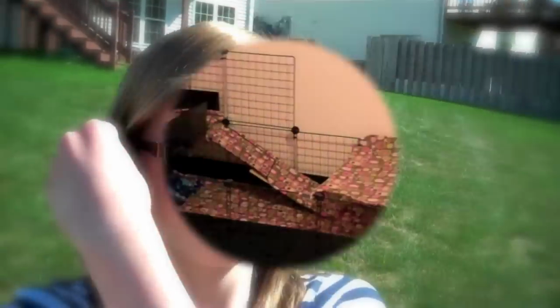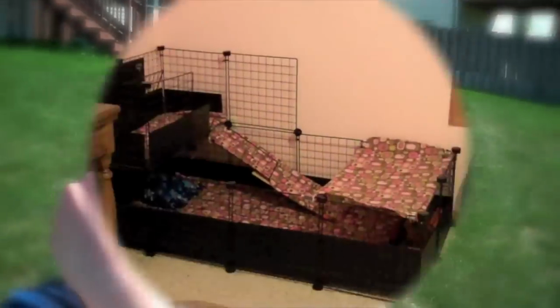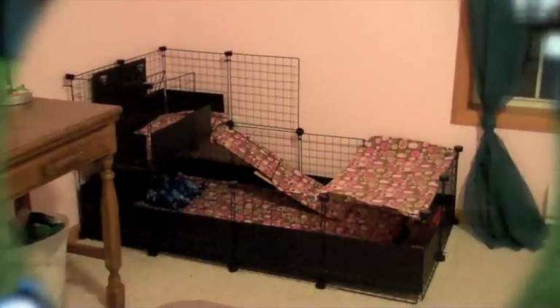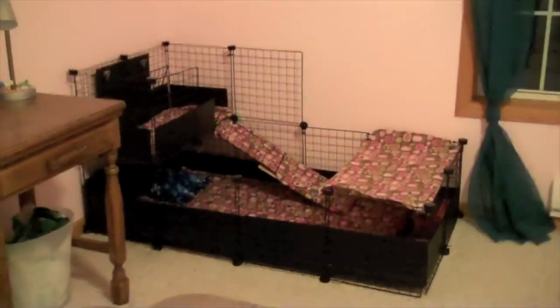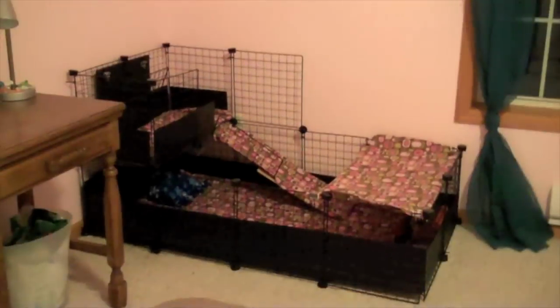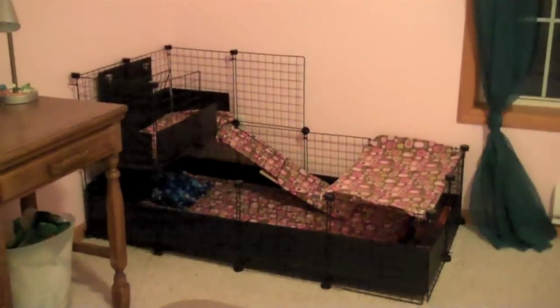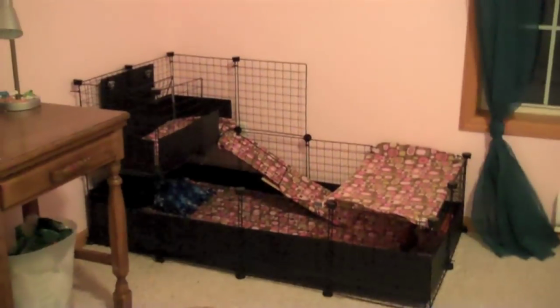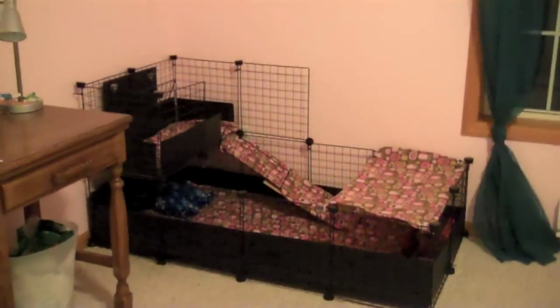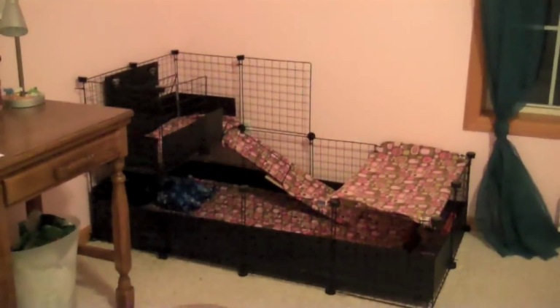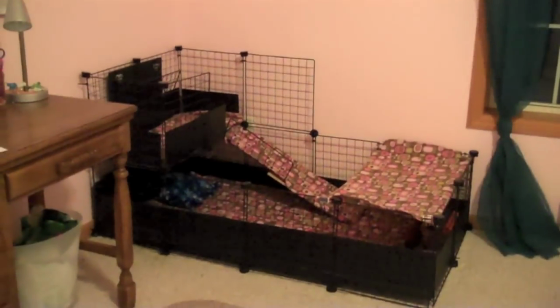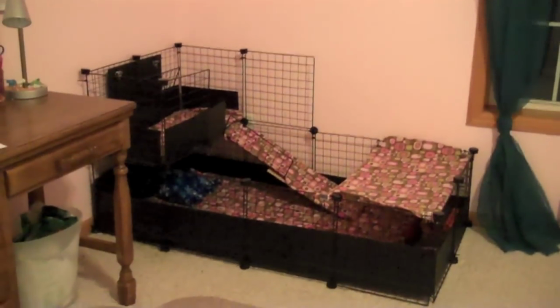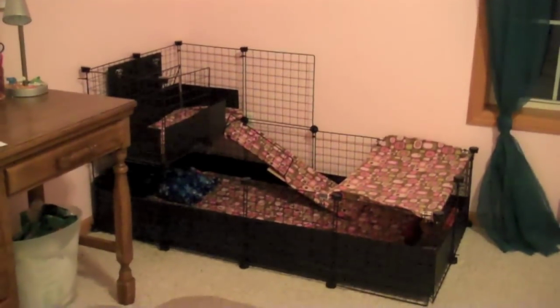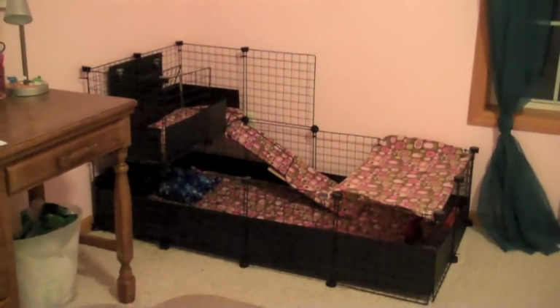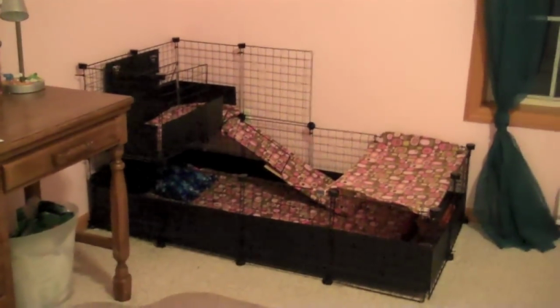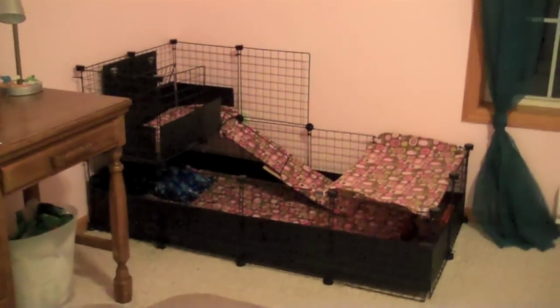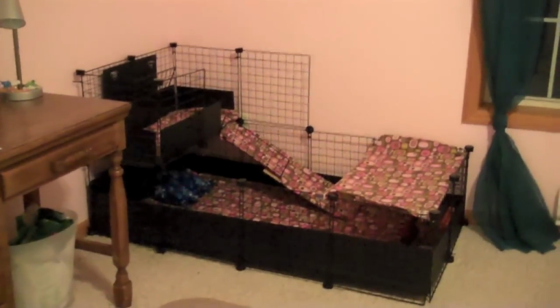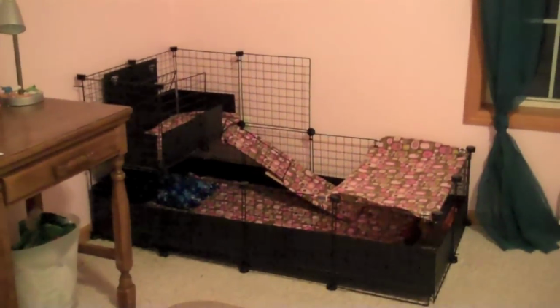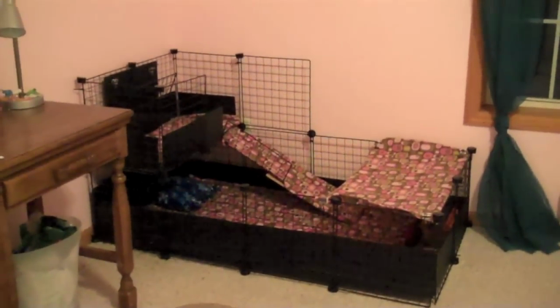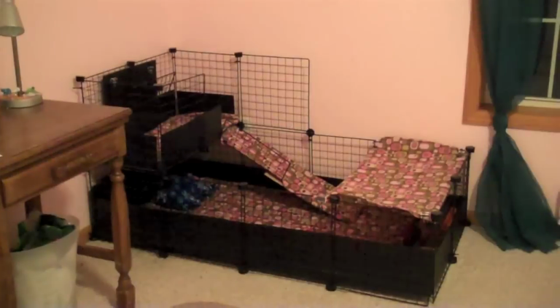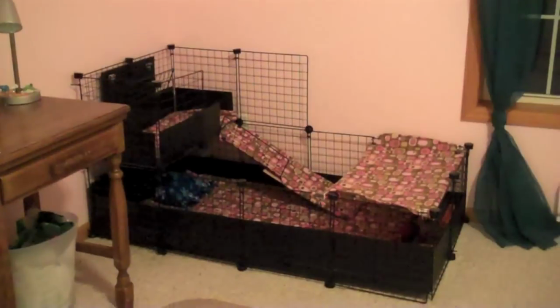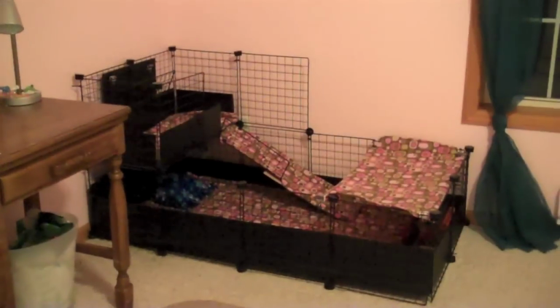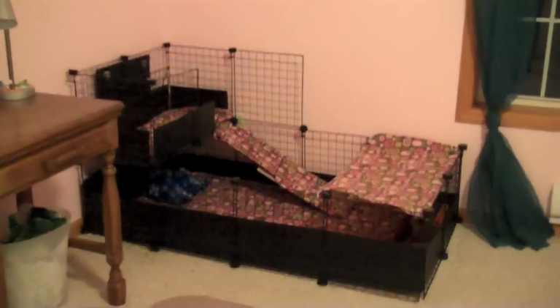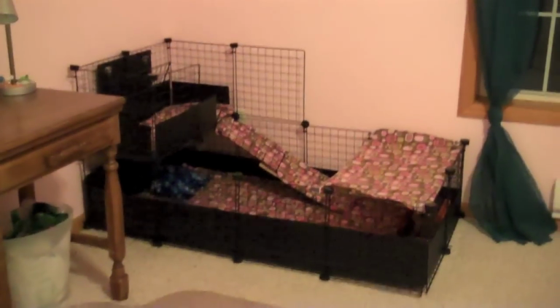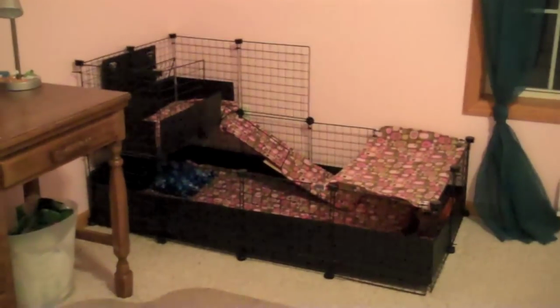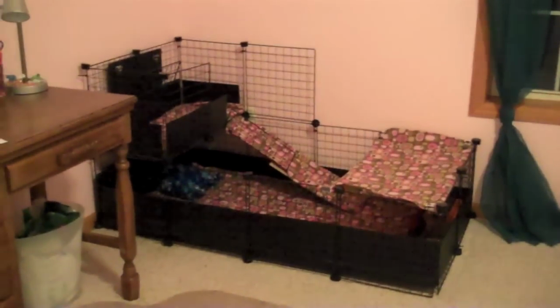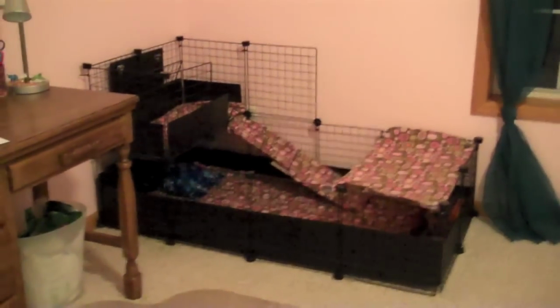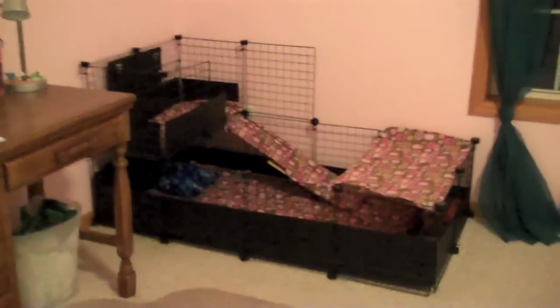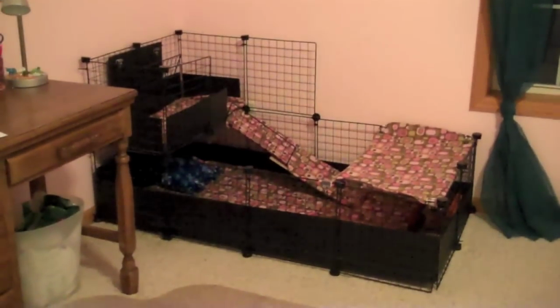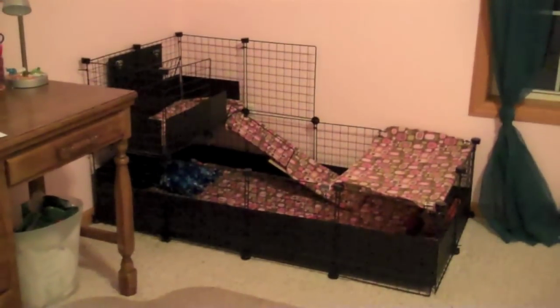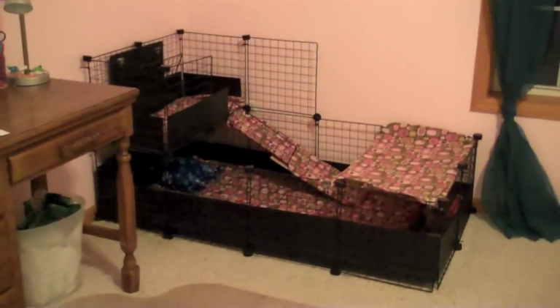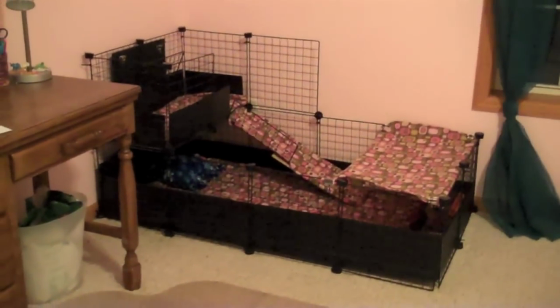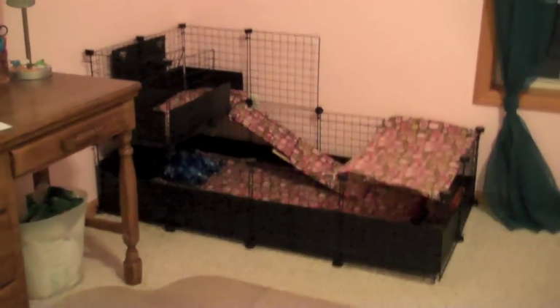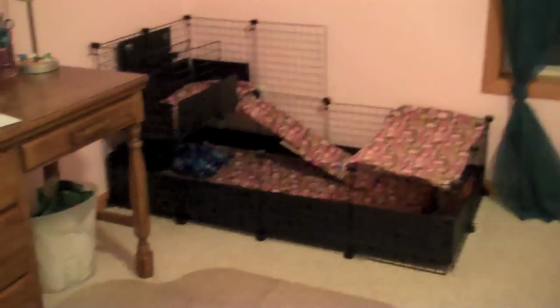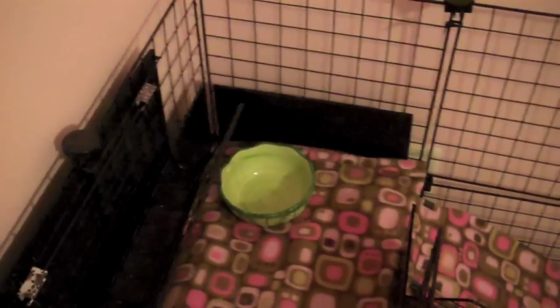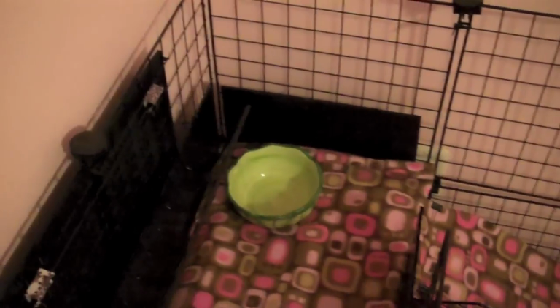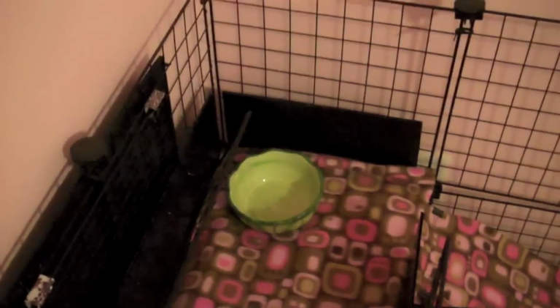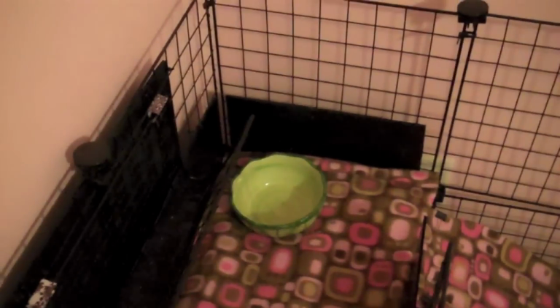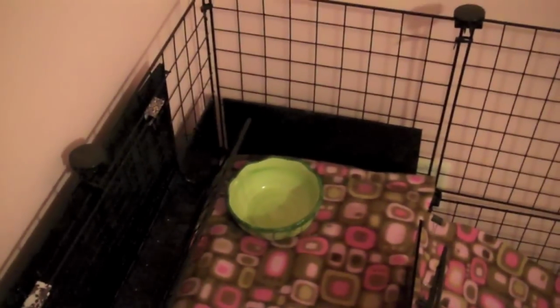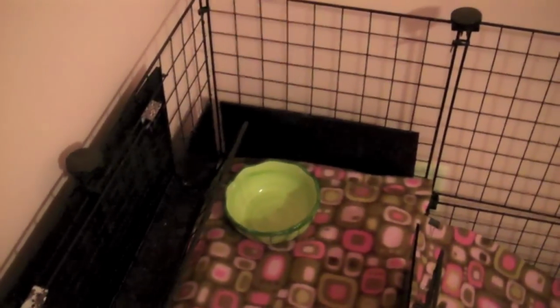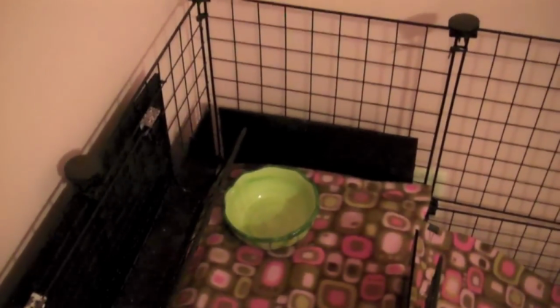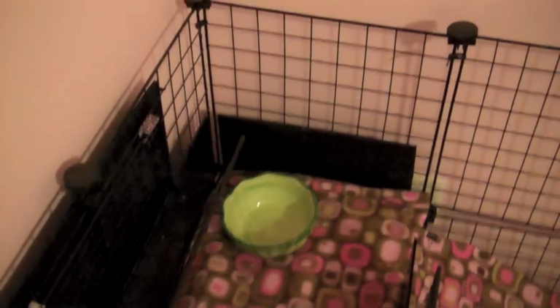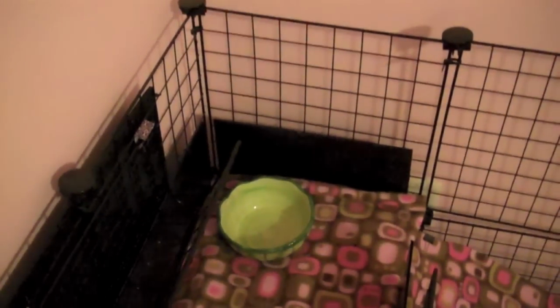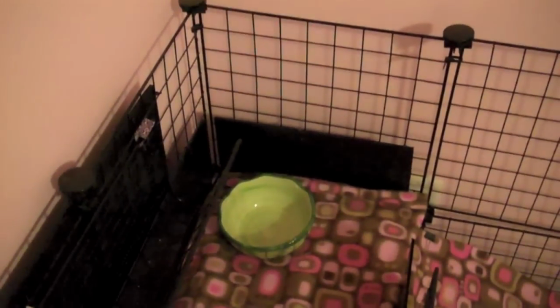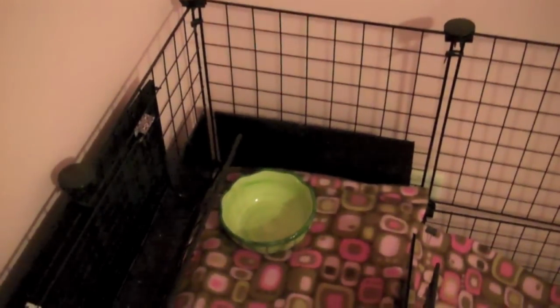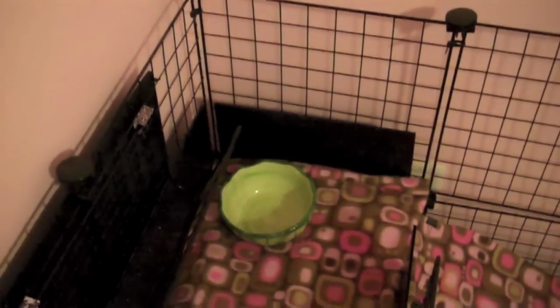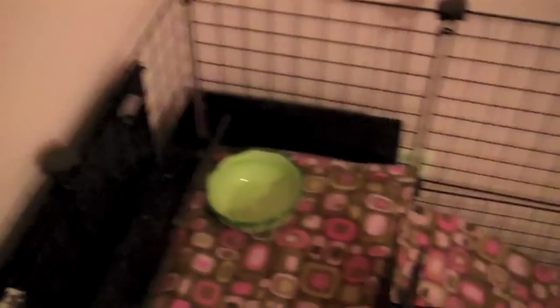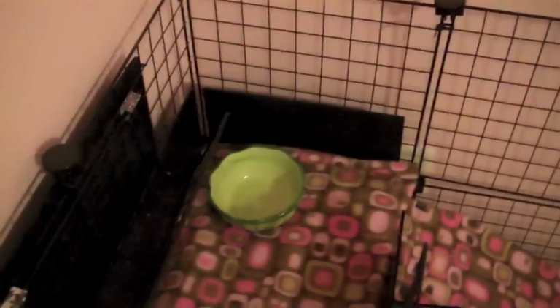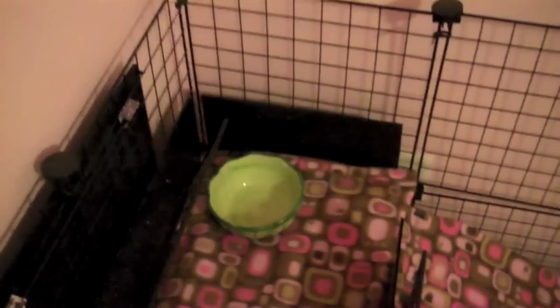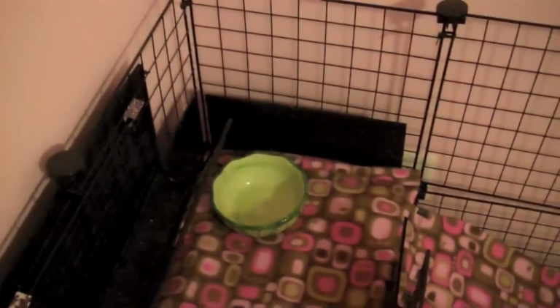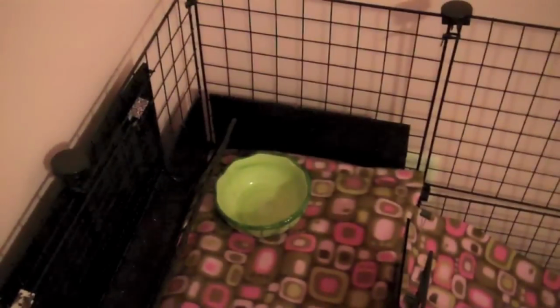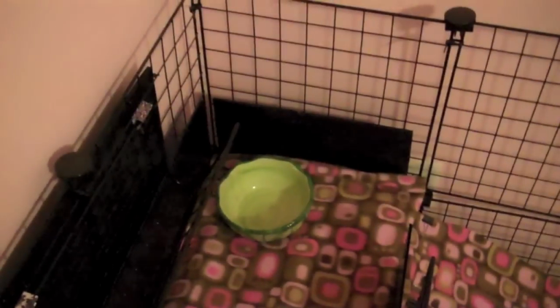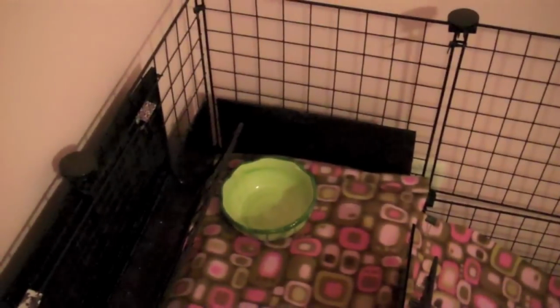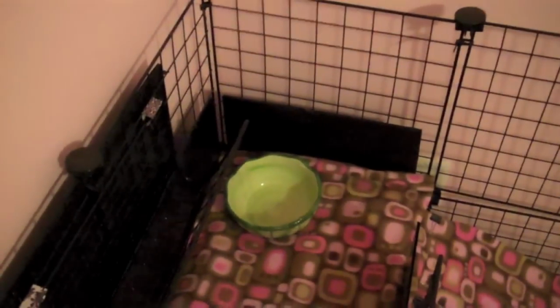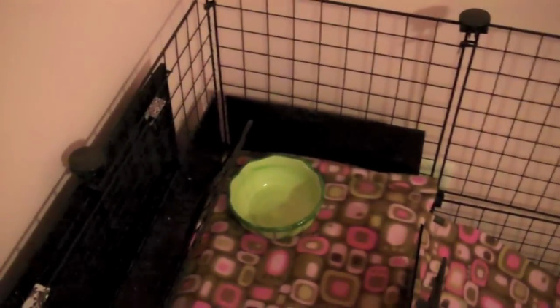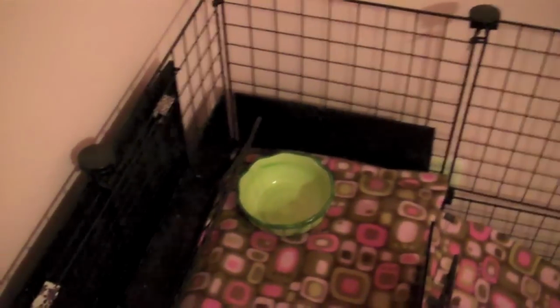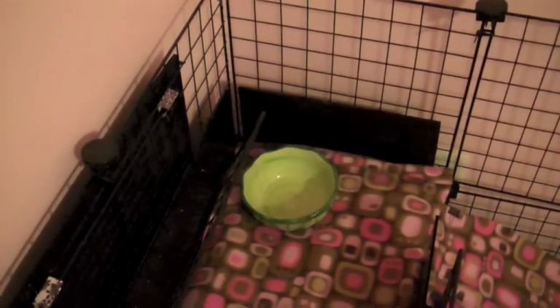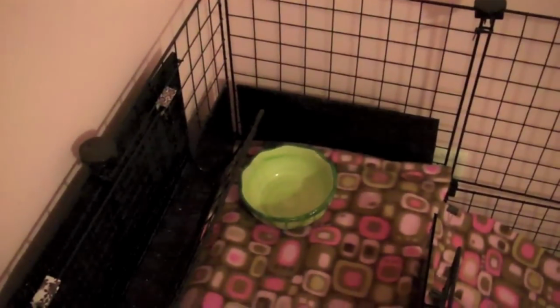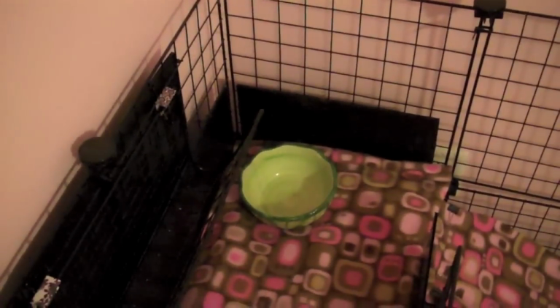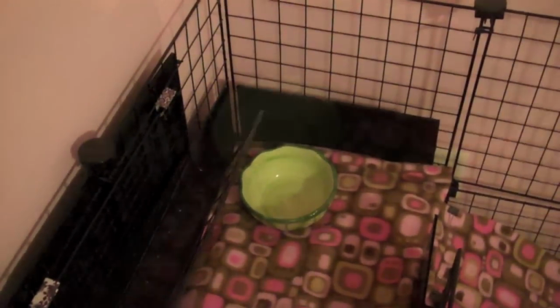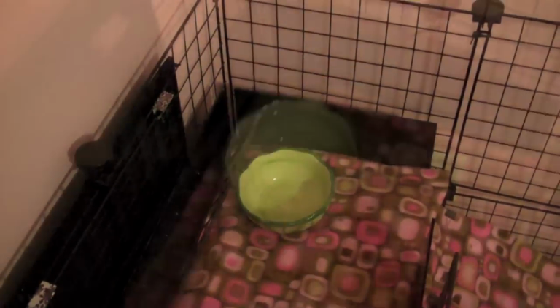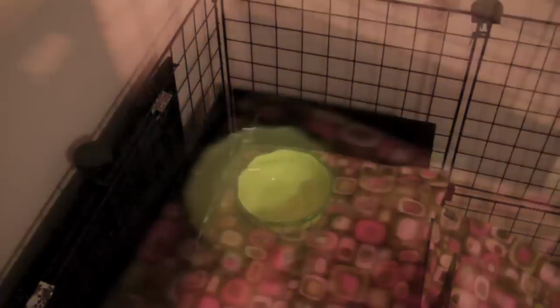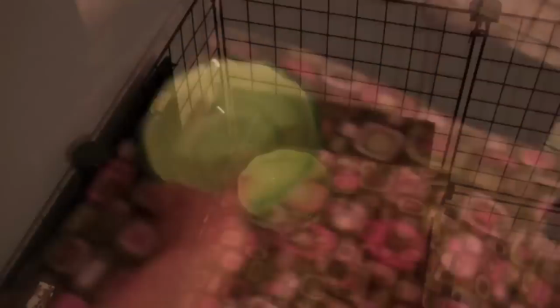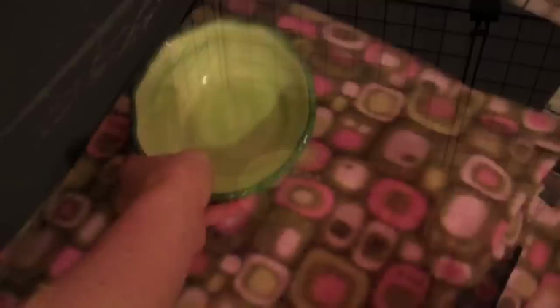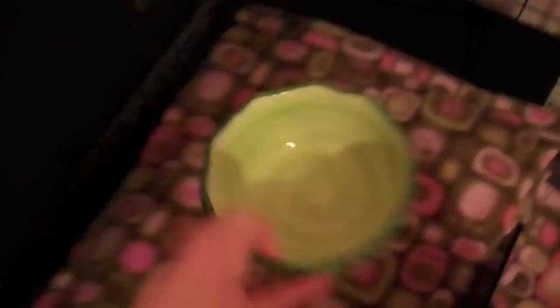Hey guys, as promised, I'm going to be doing a guinea pig diet video. First, I'll be going over what should be inside a guinea pig's food bowl every day.